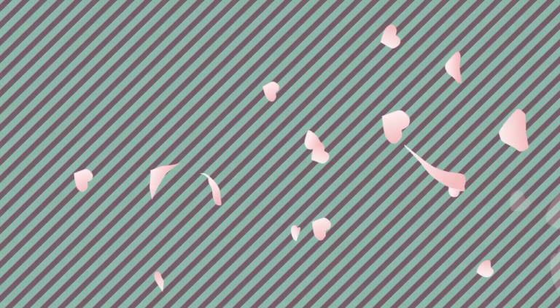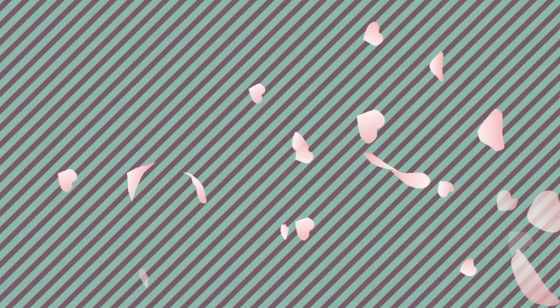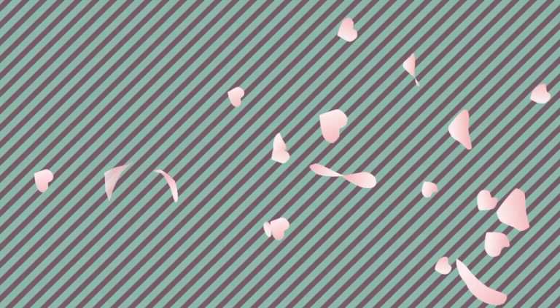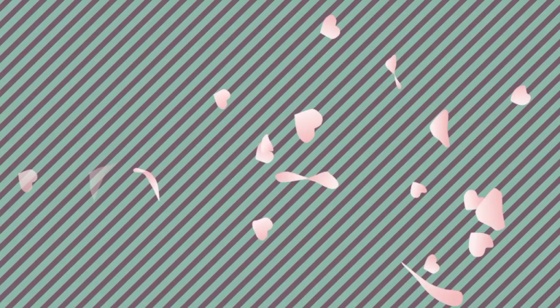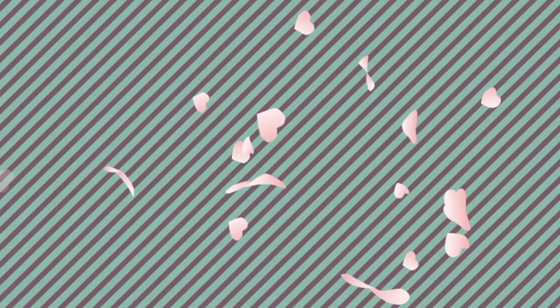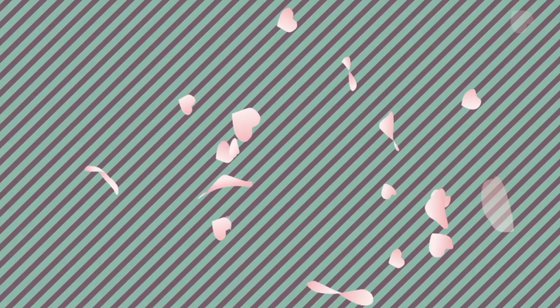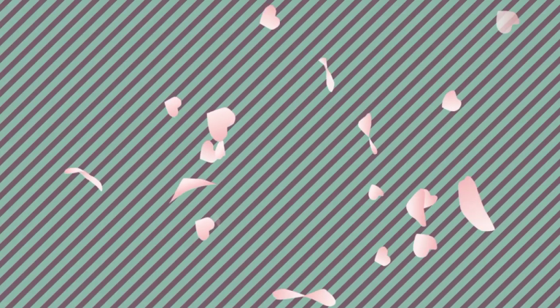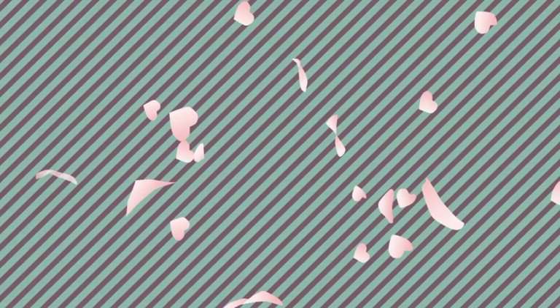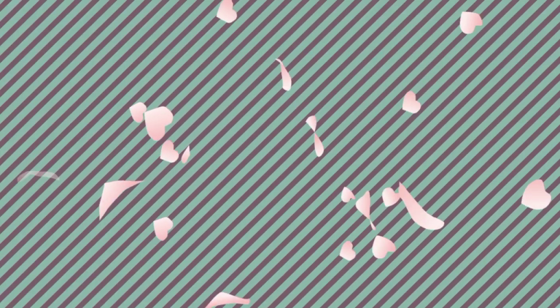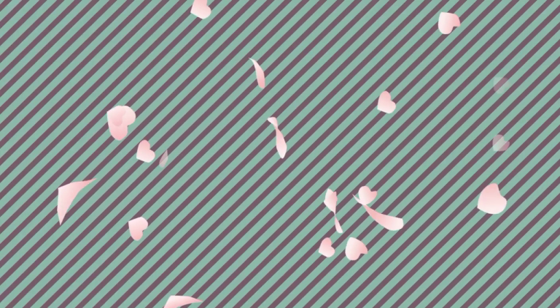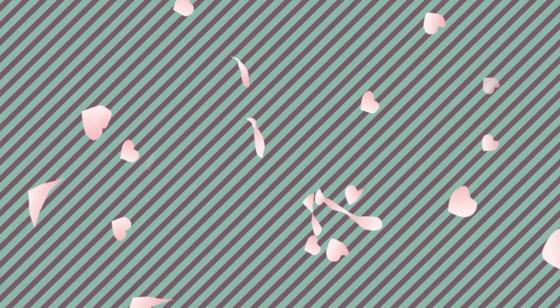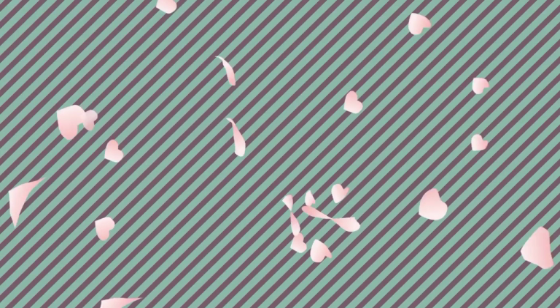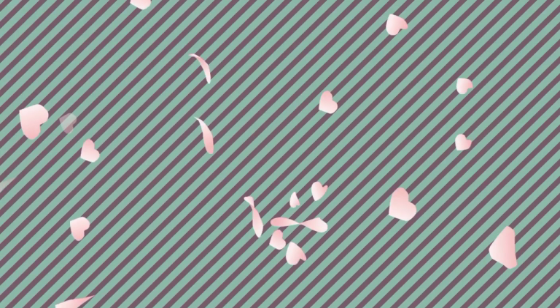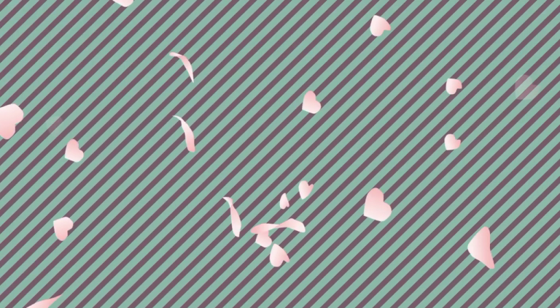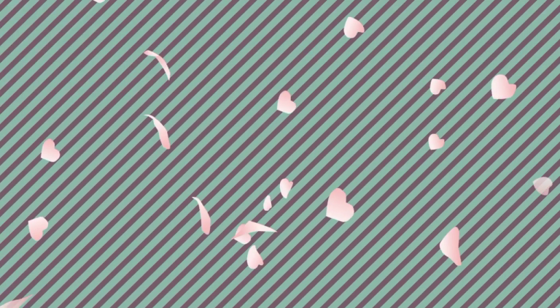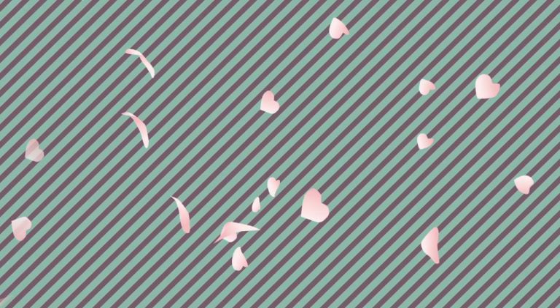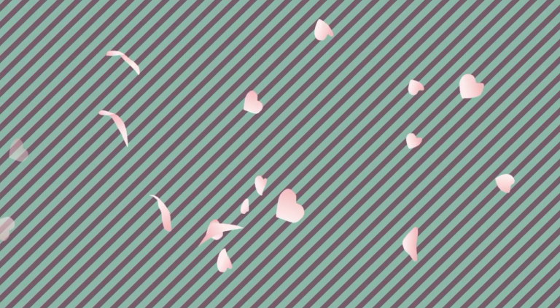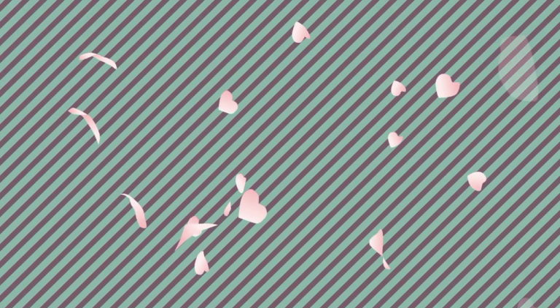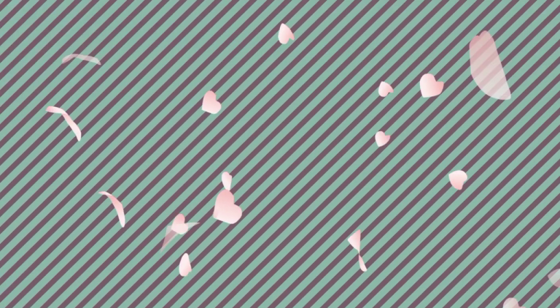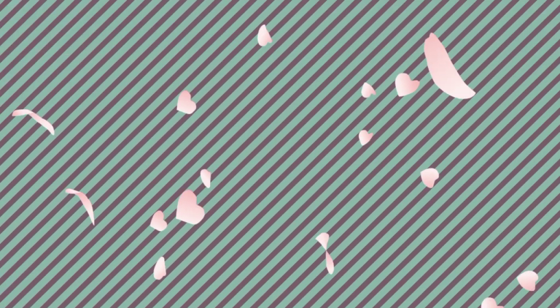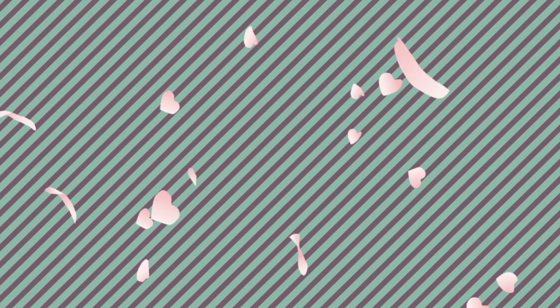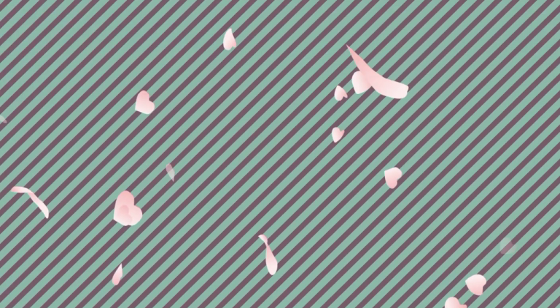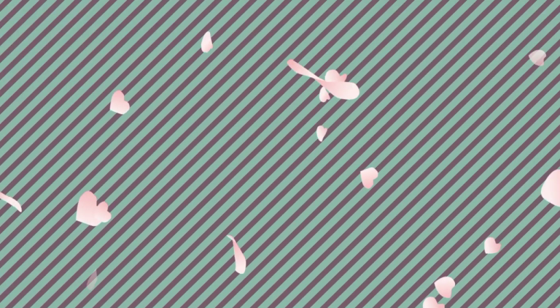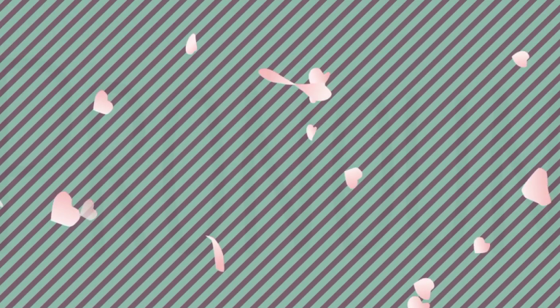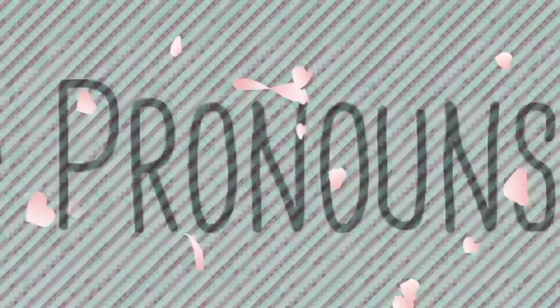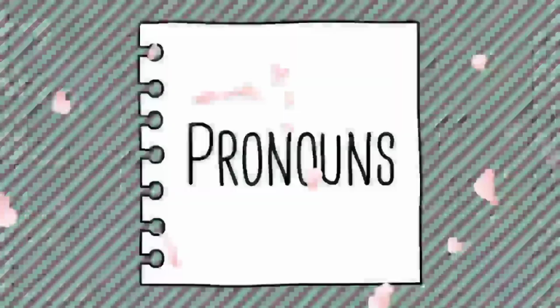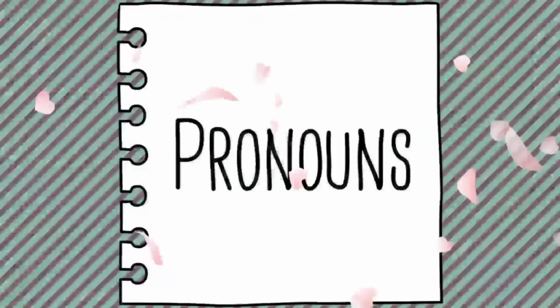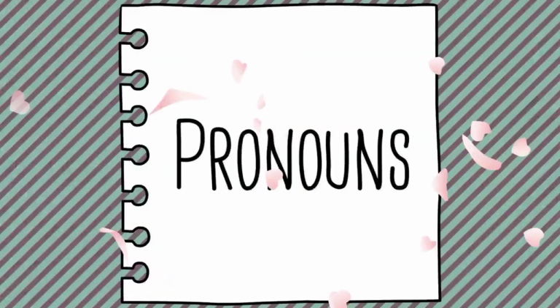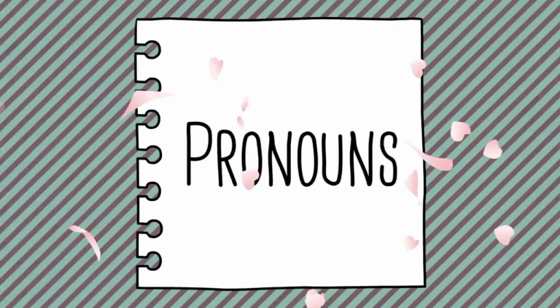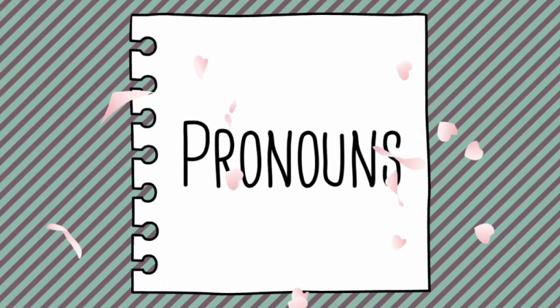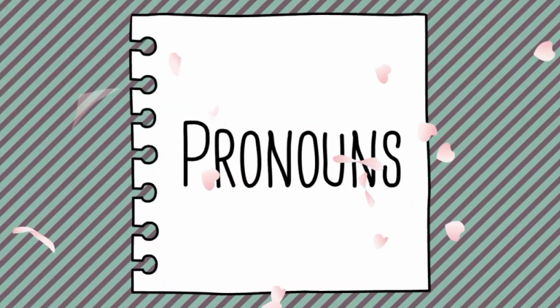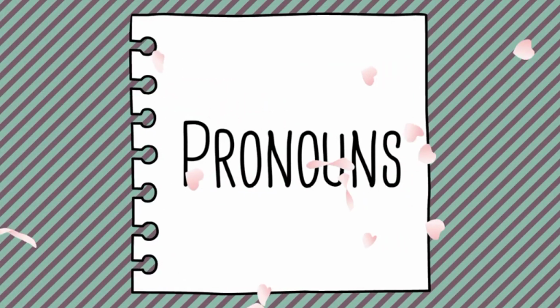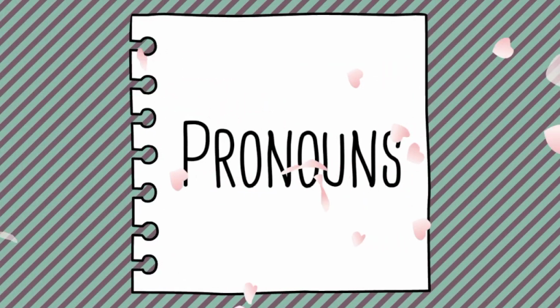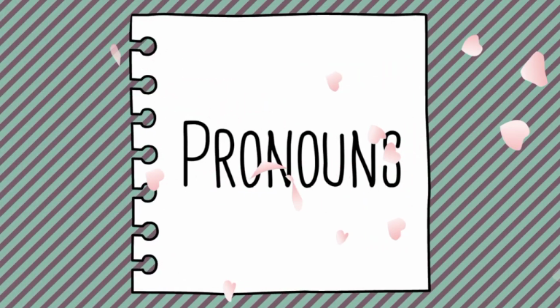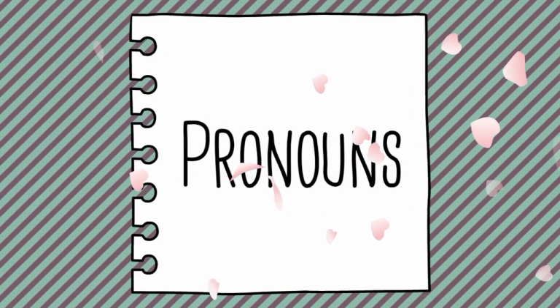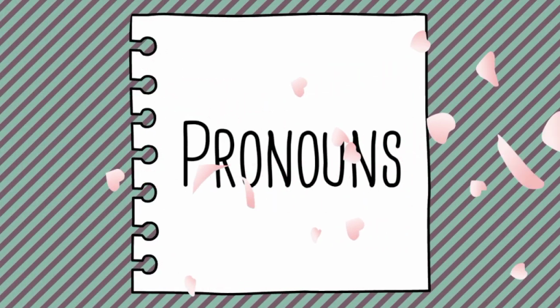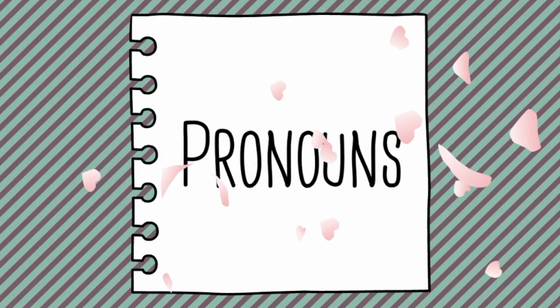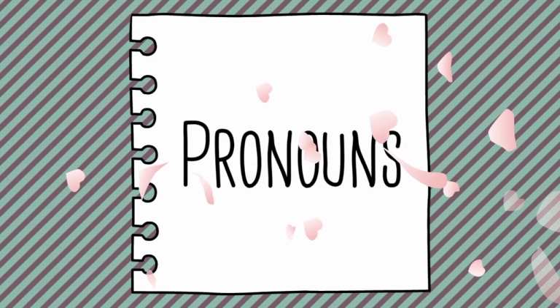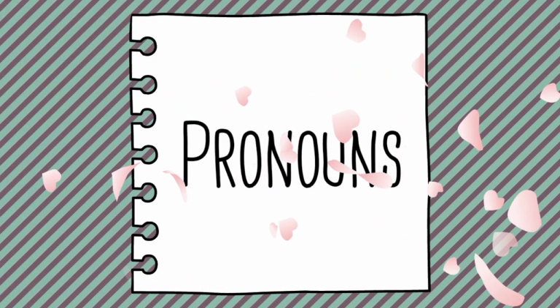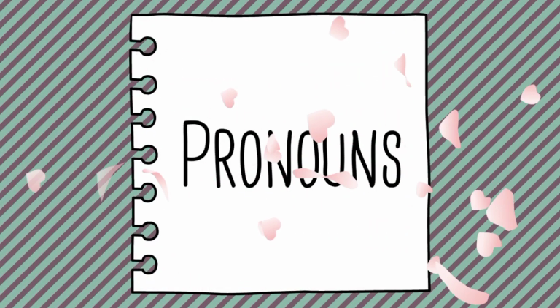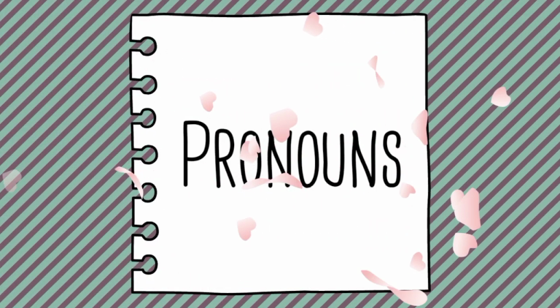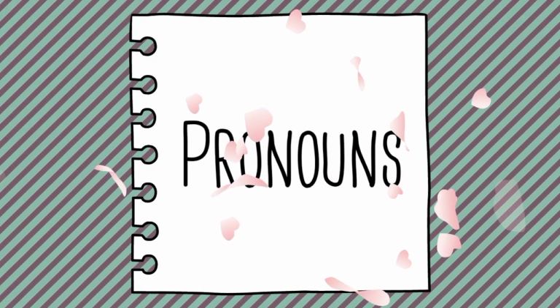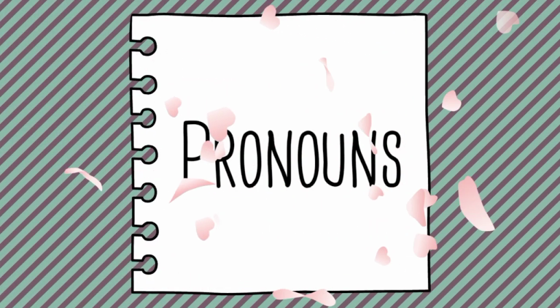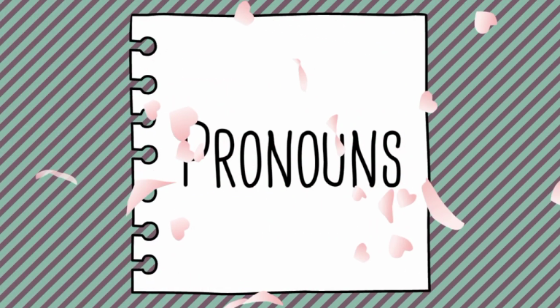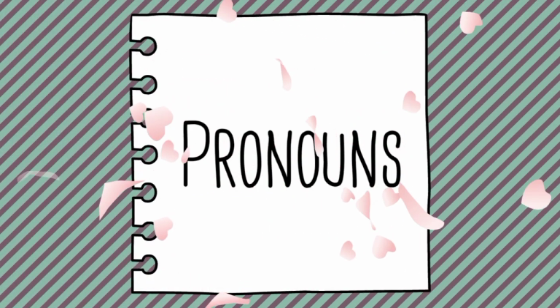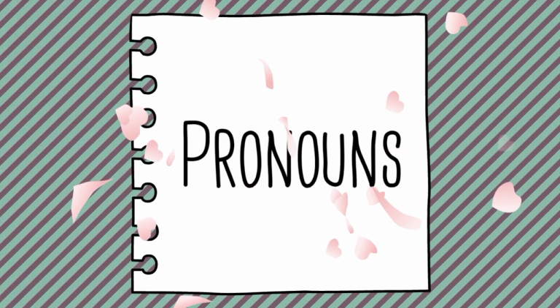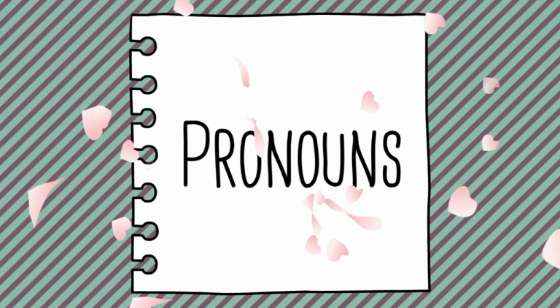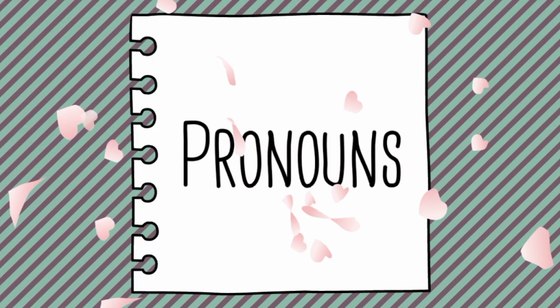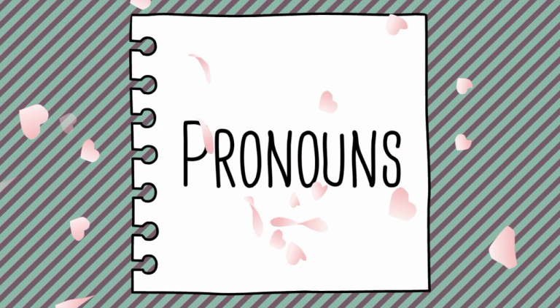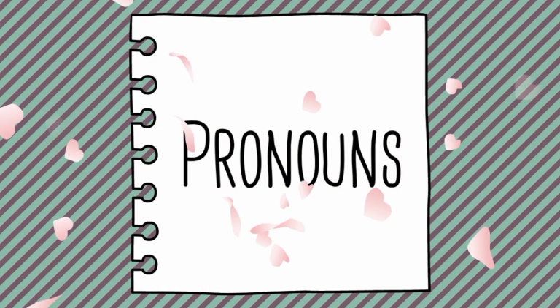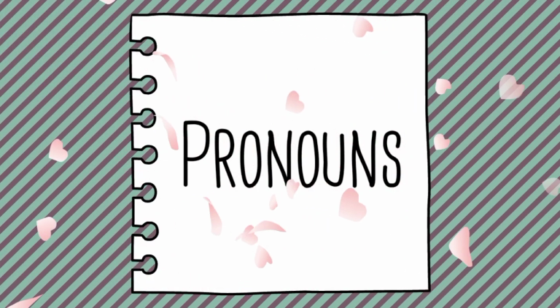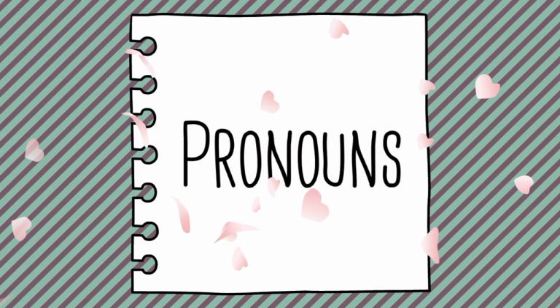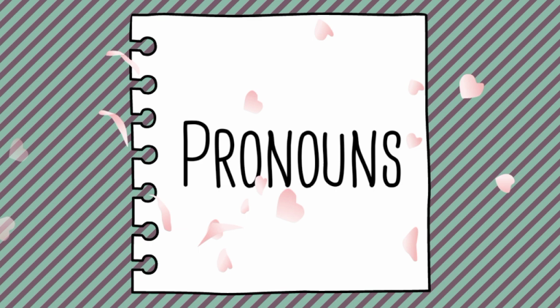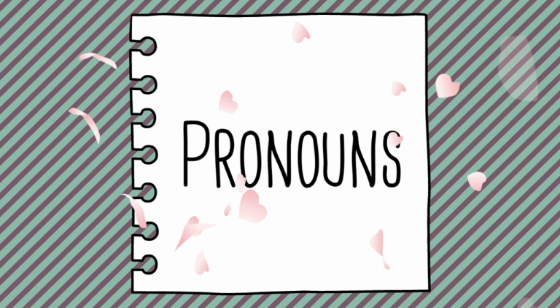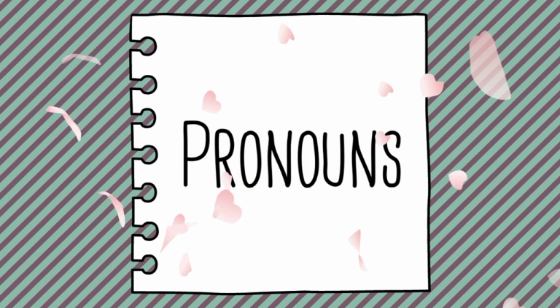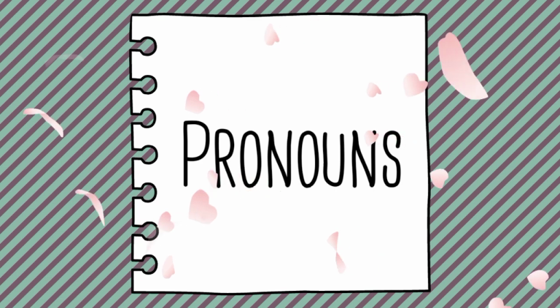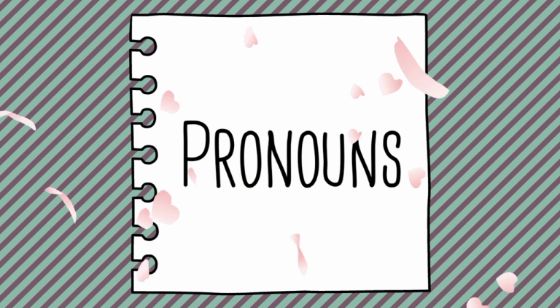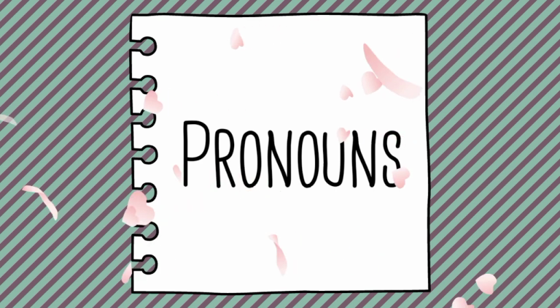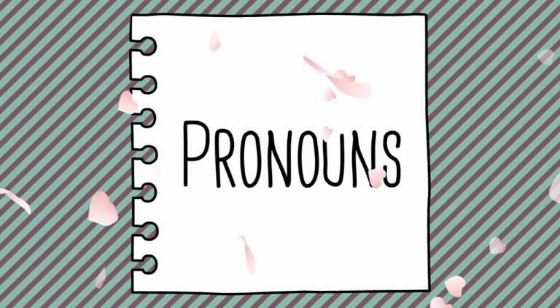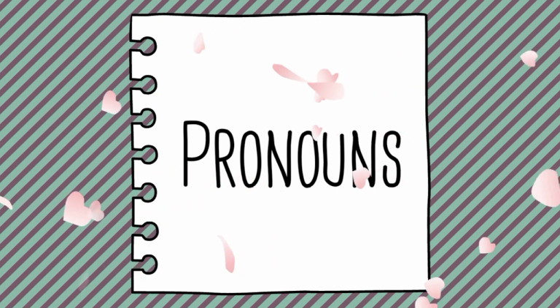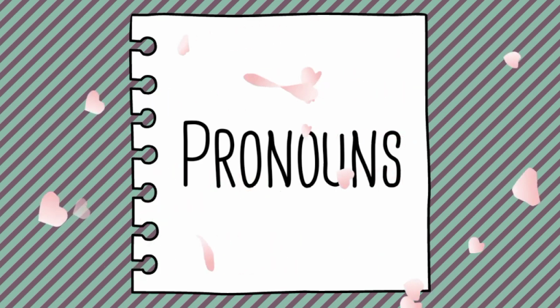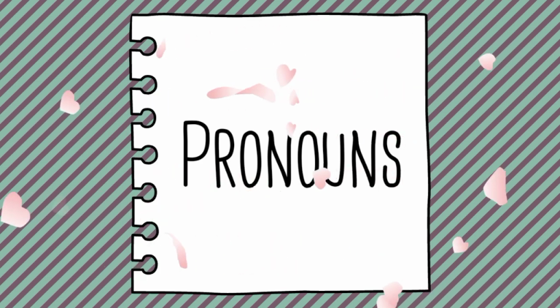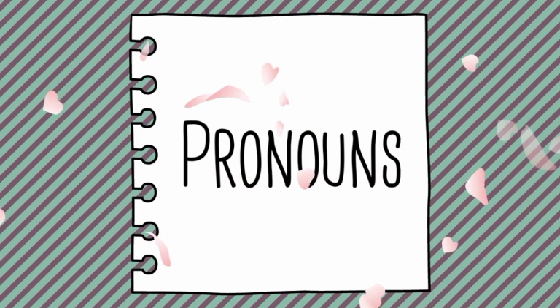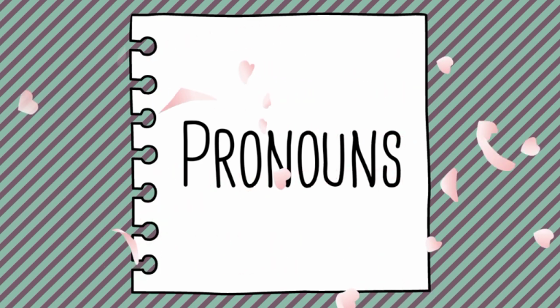Hi kids! For today's video, let's talk about pronouns. Let's read some sentences.